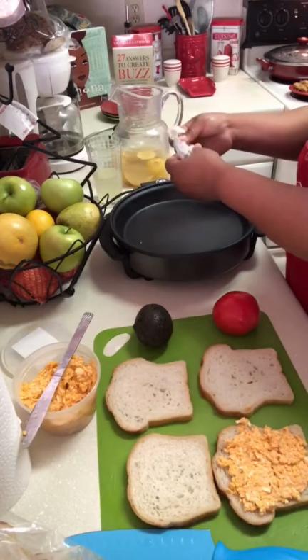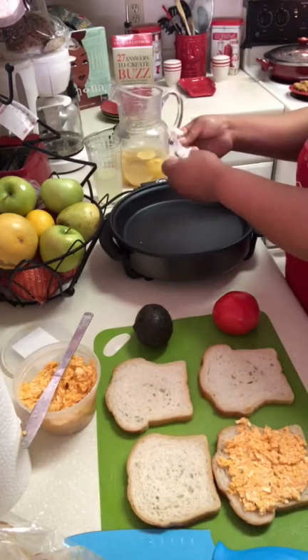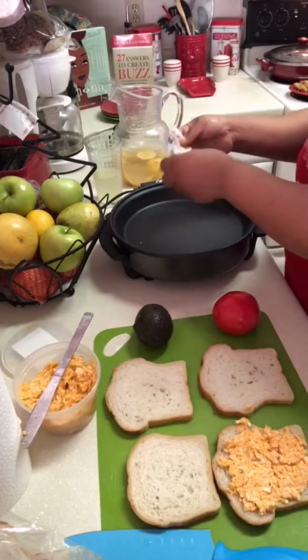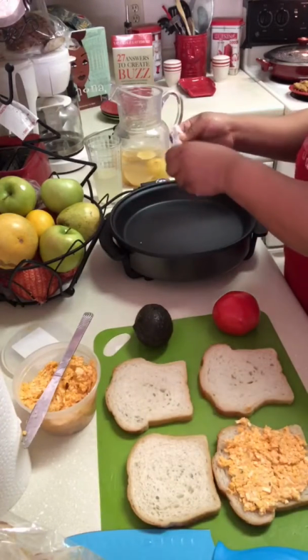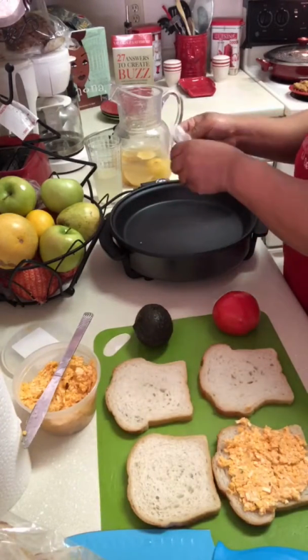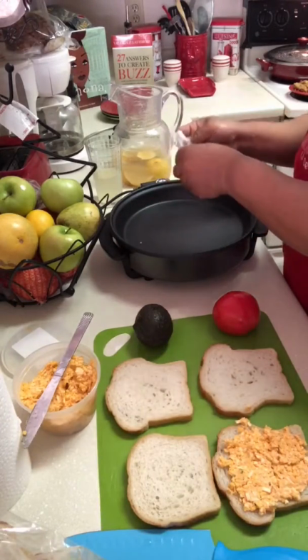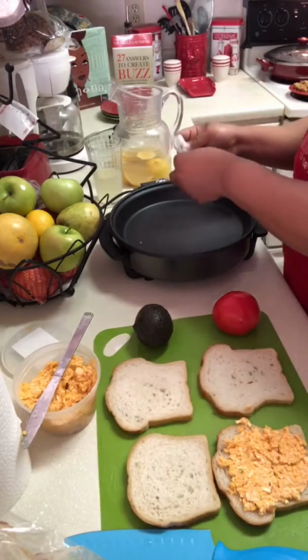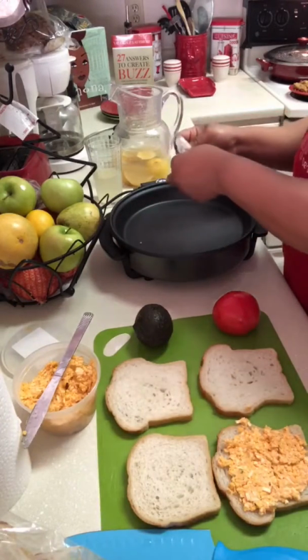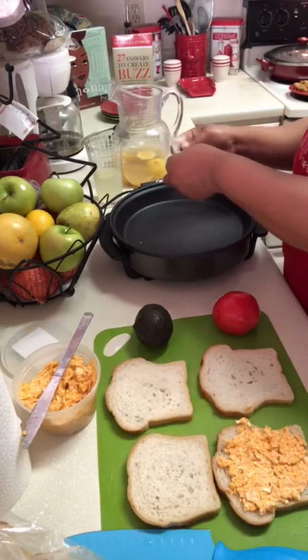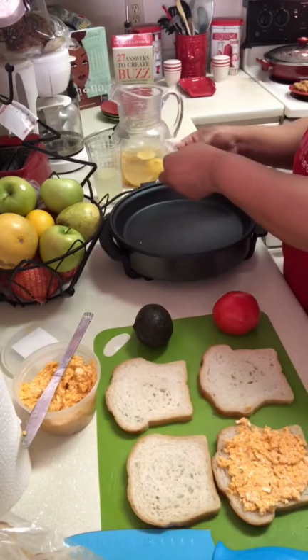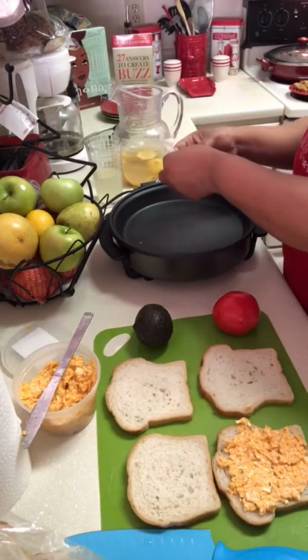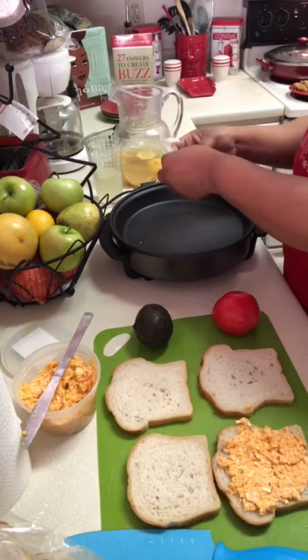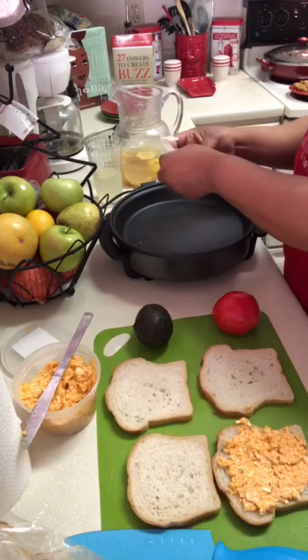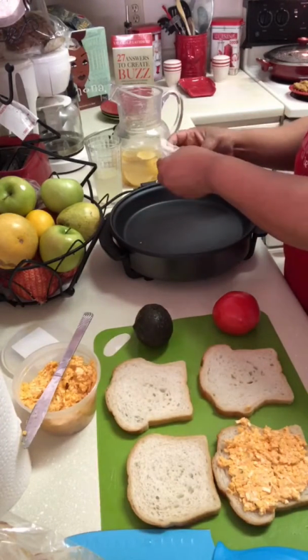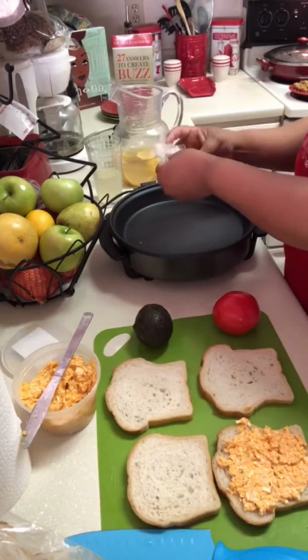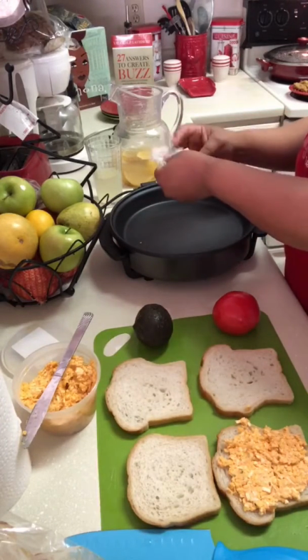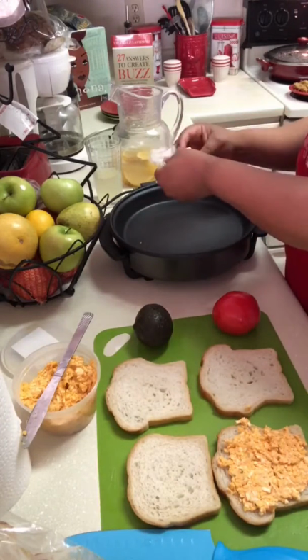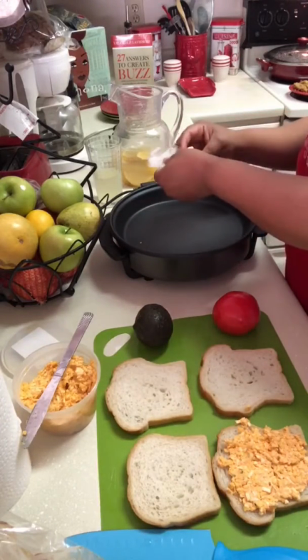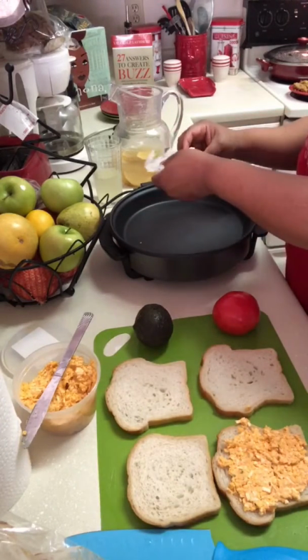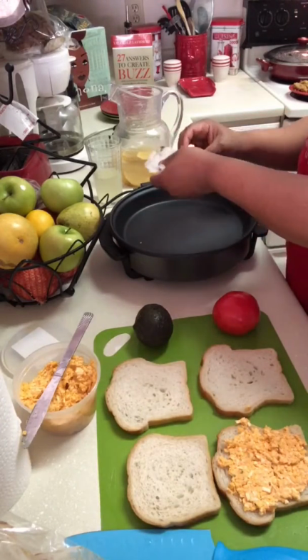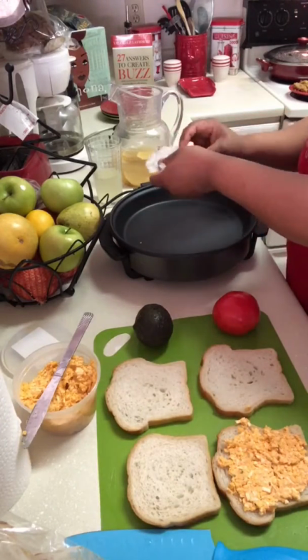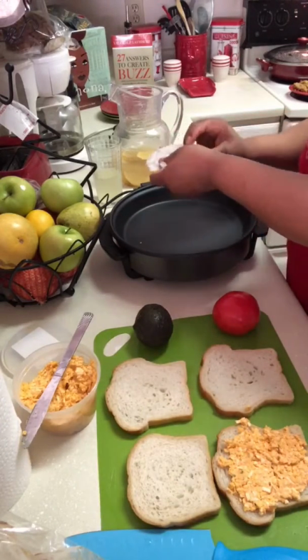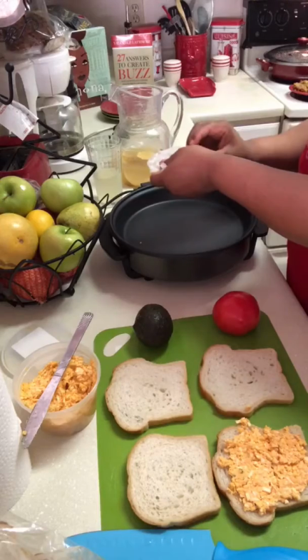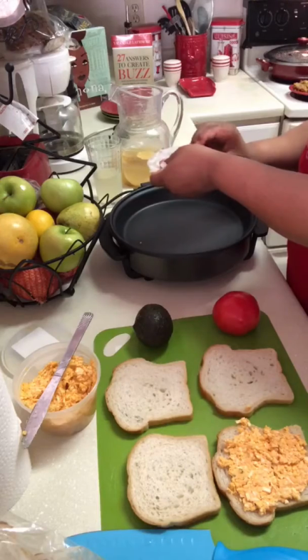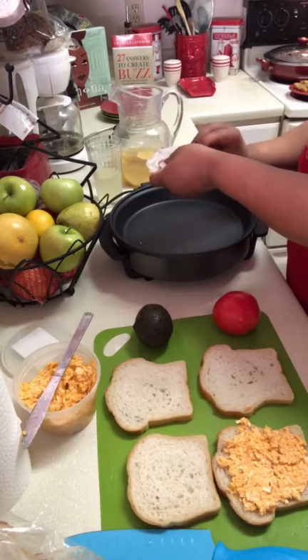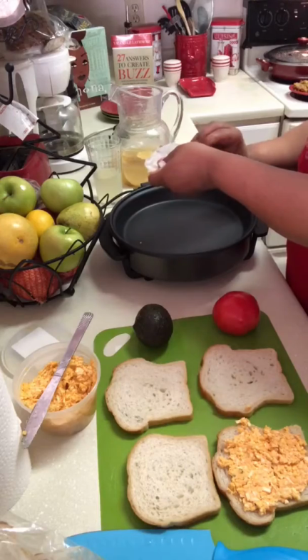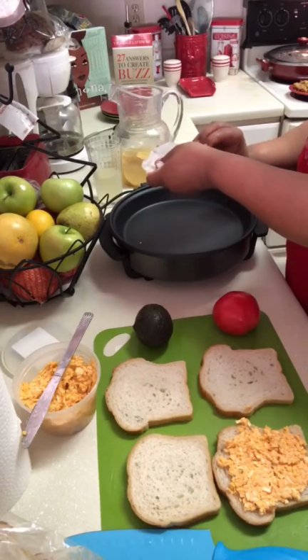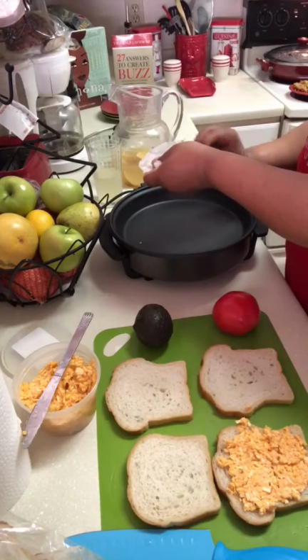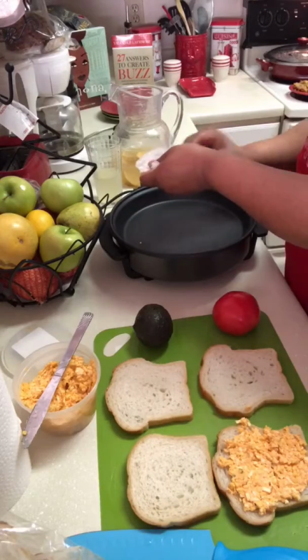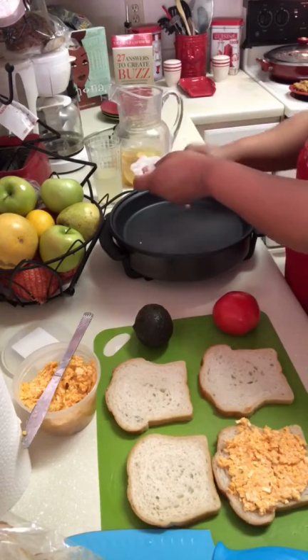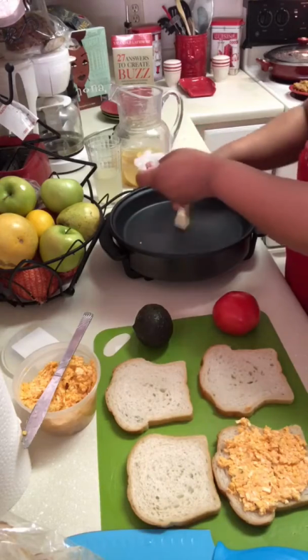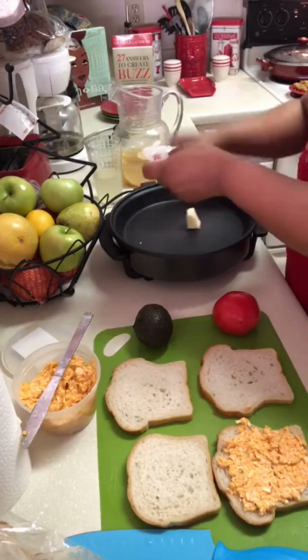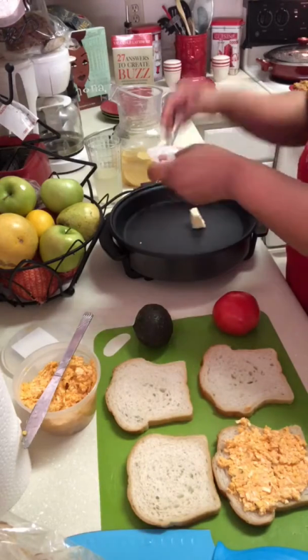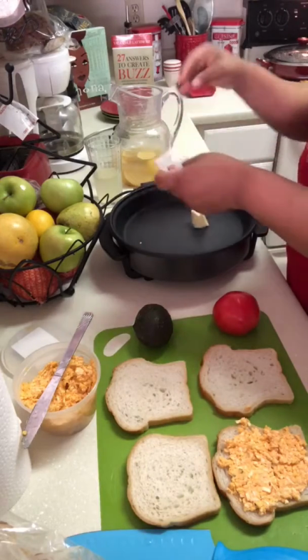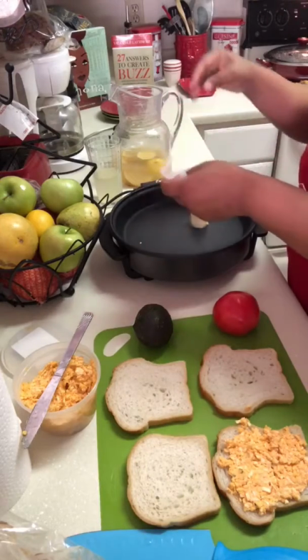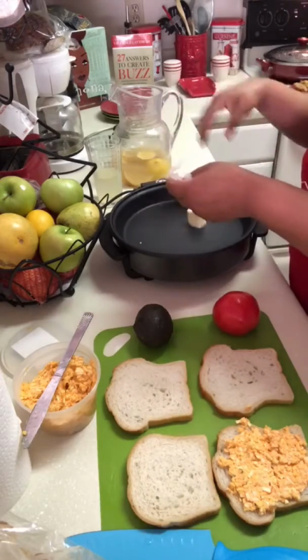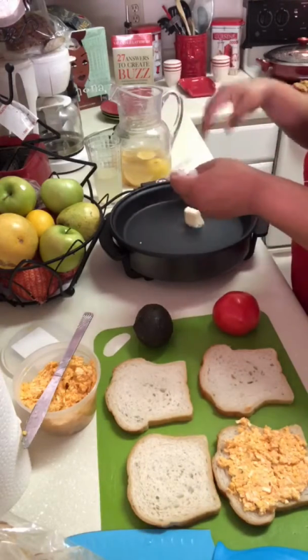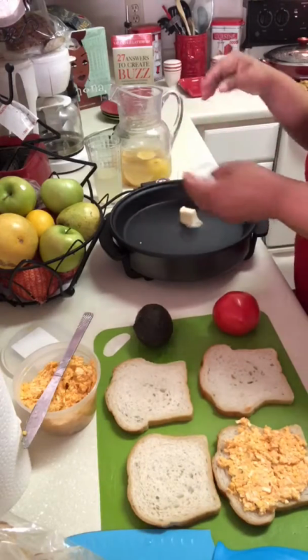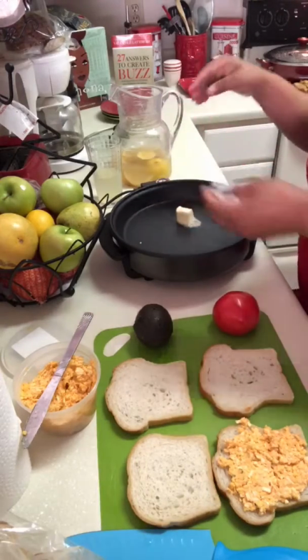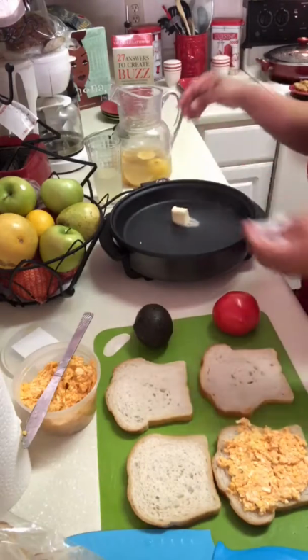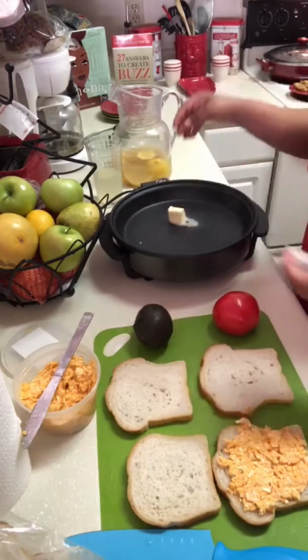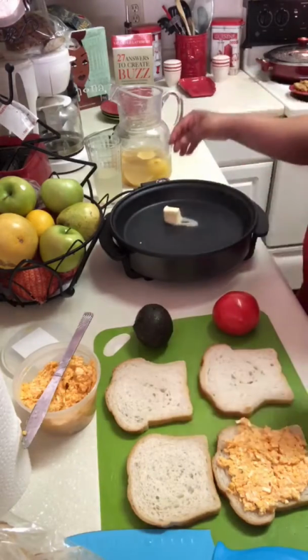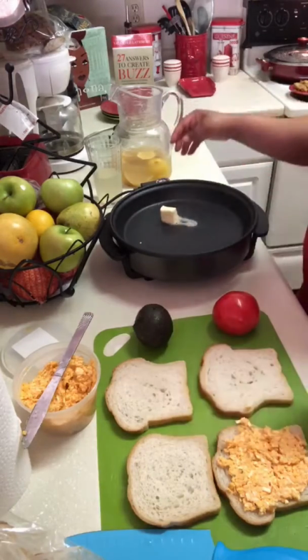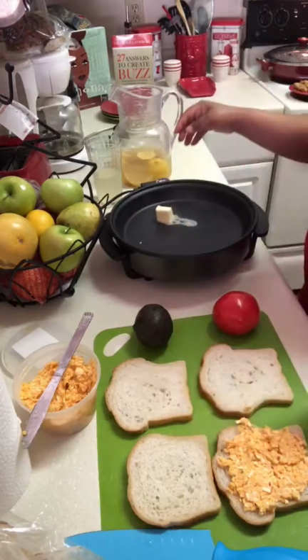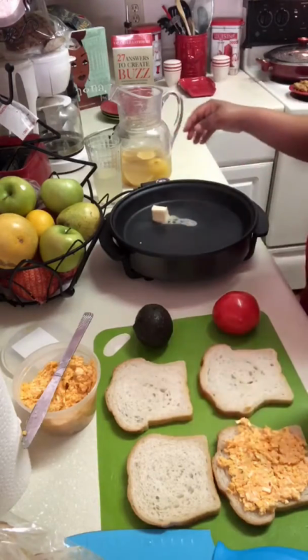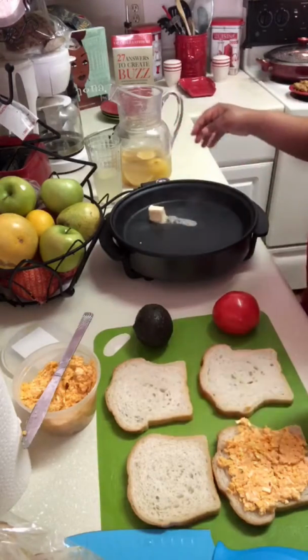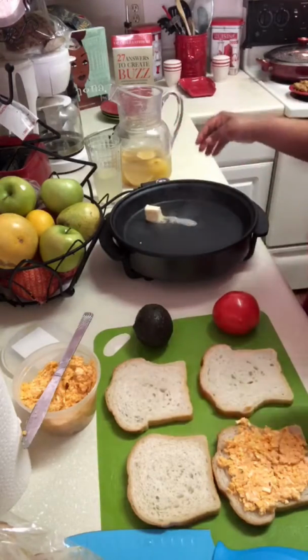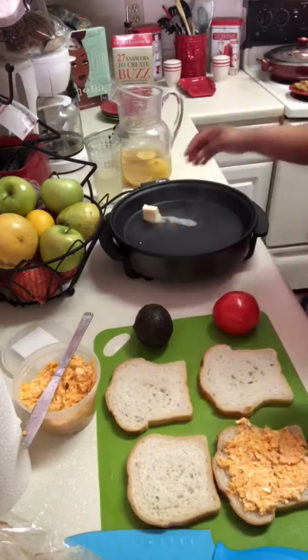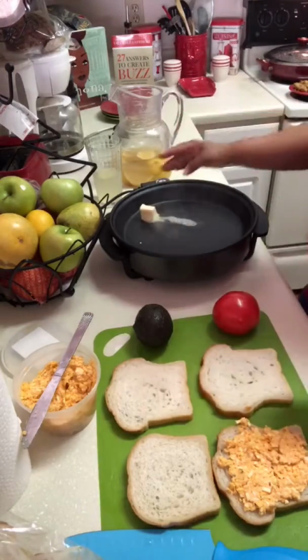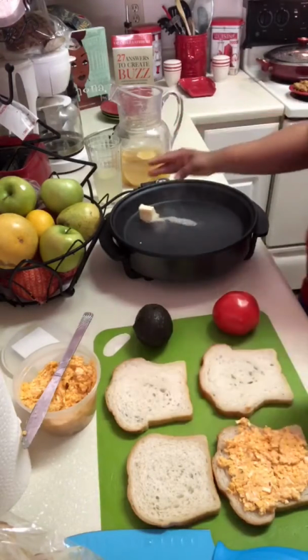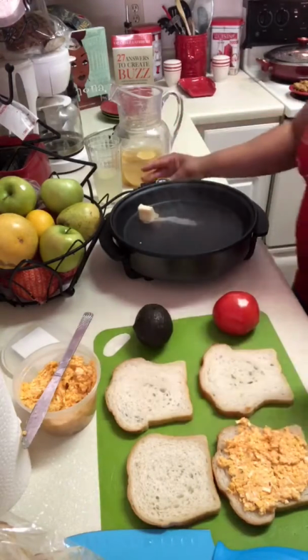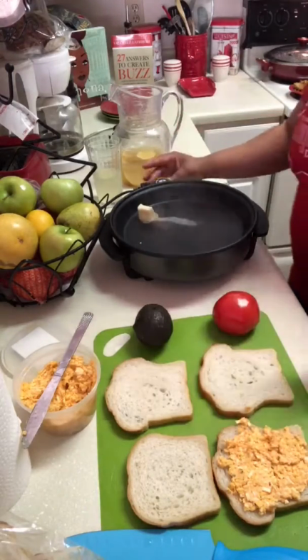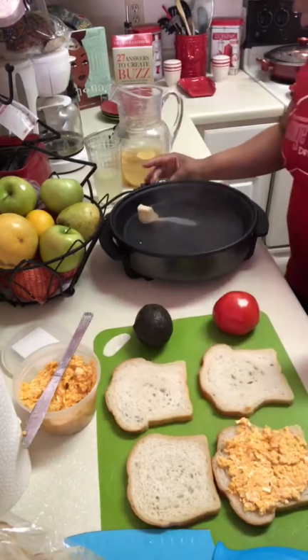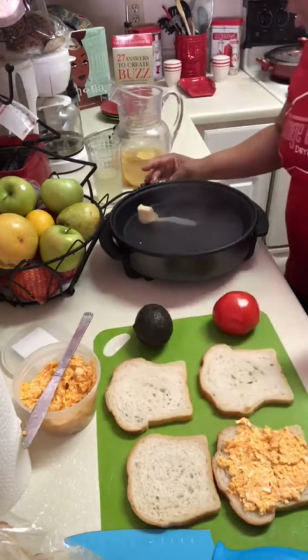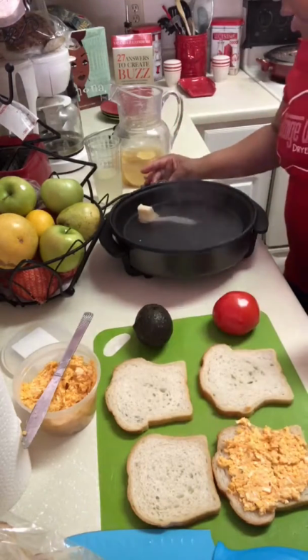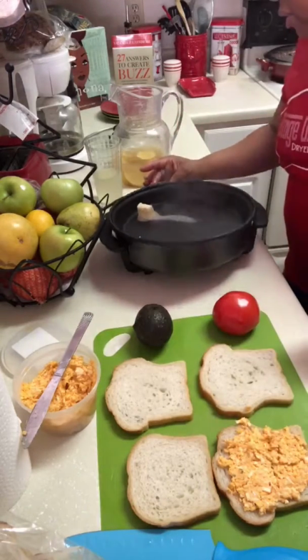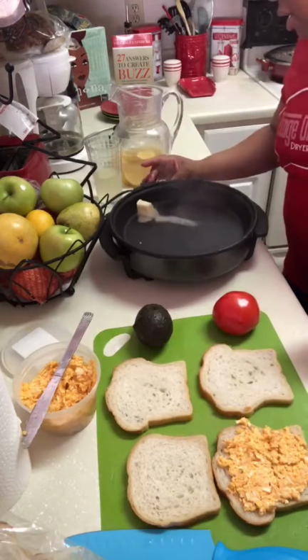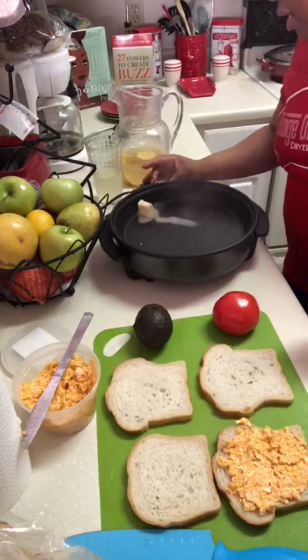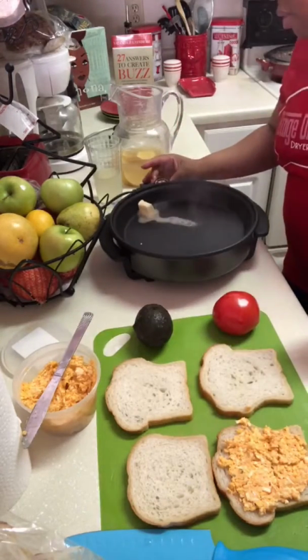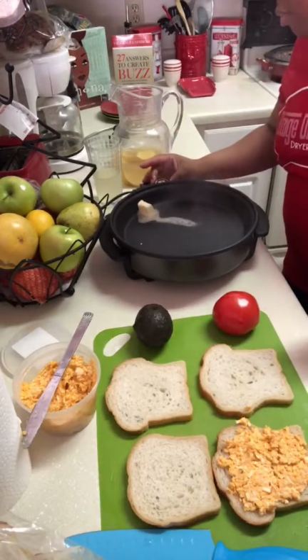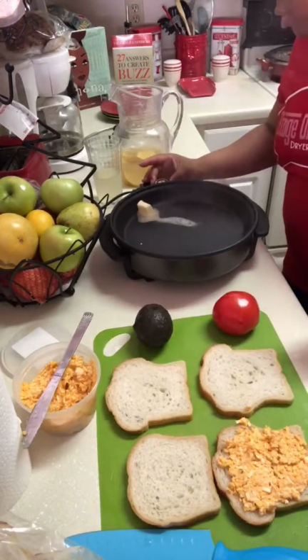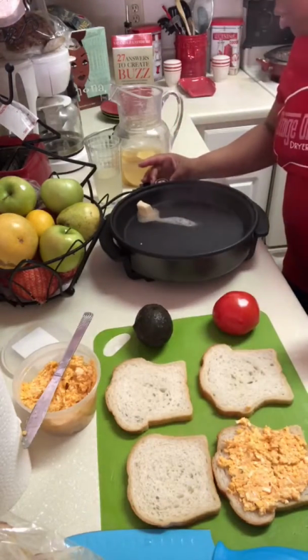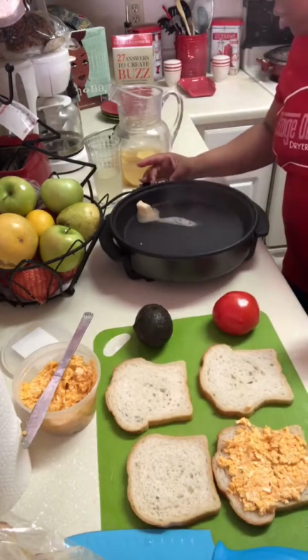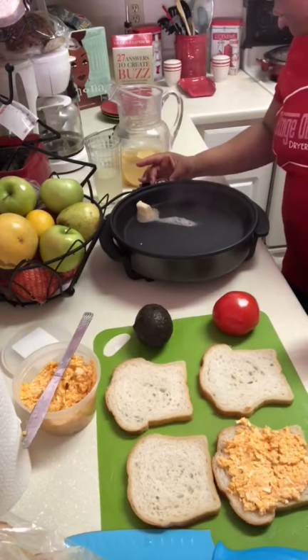My pan is definitely hot. Let's see — my butter is dancing a little too much, so I will turn it down some.